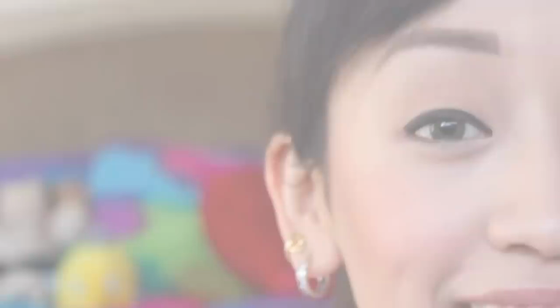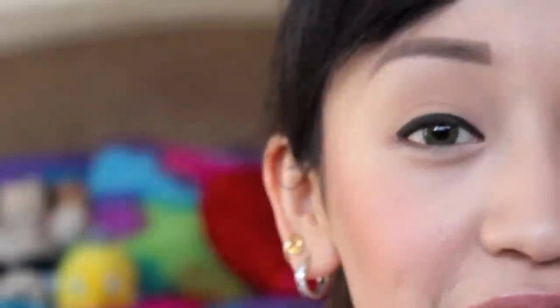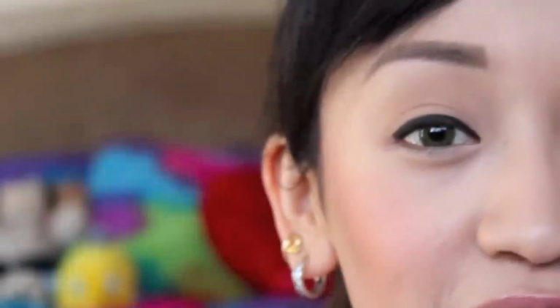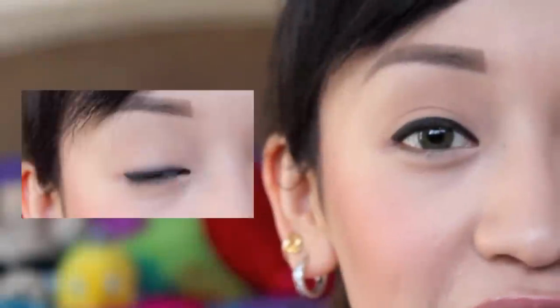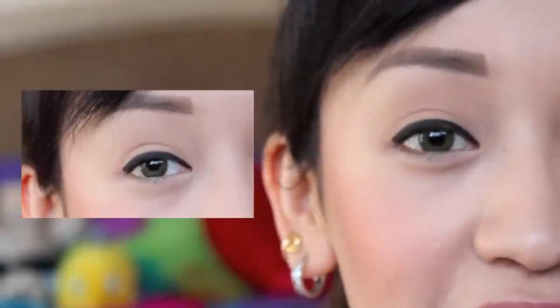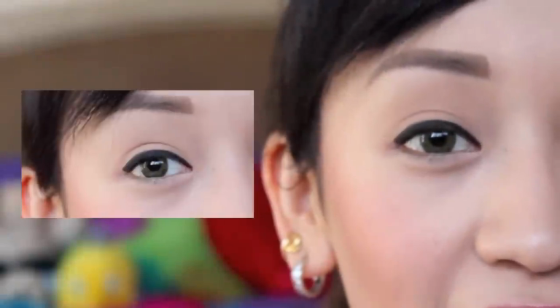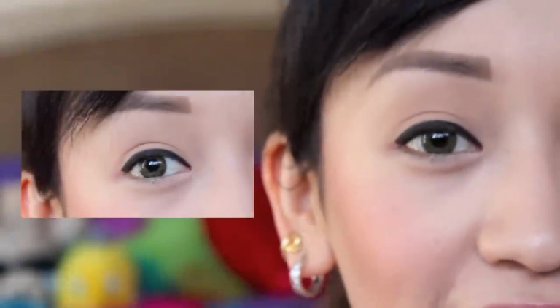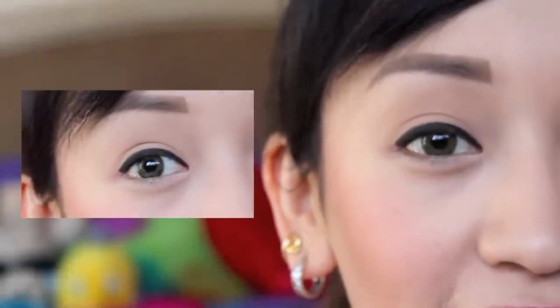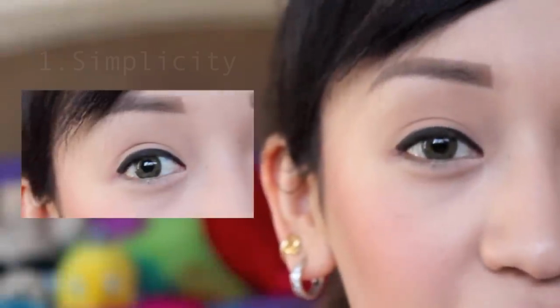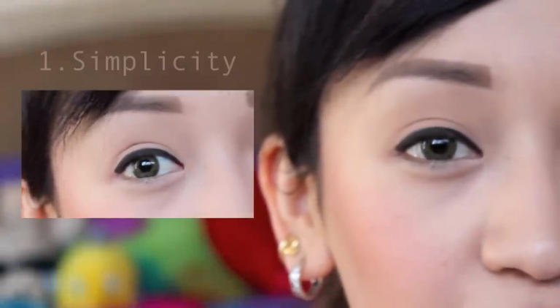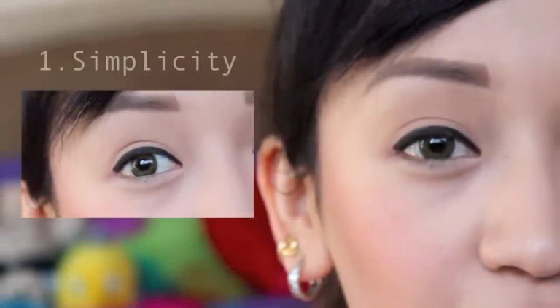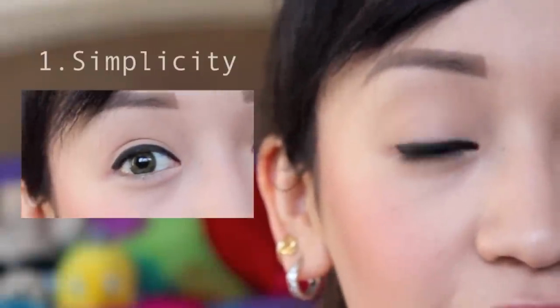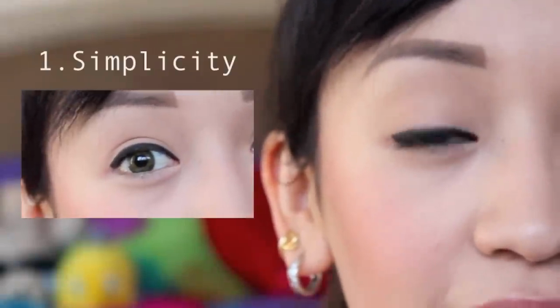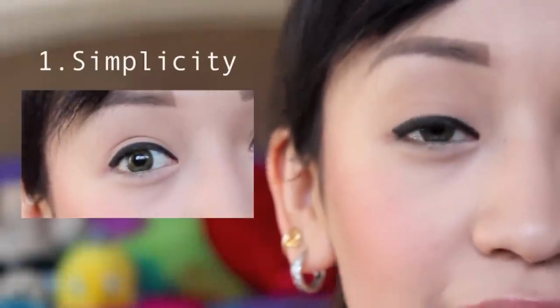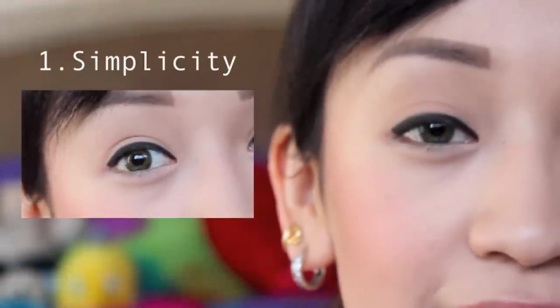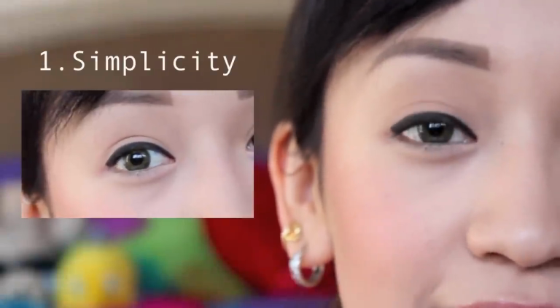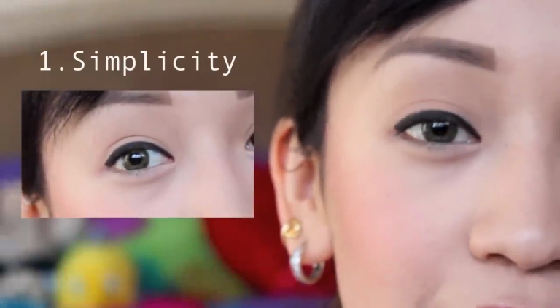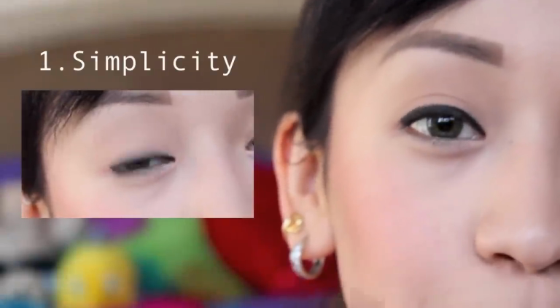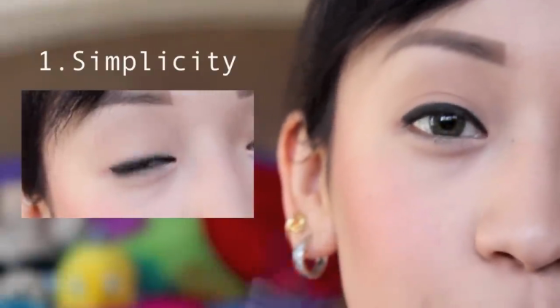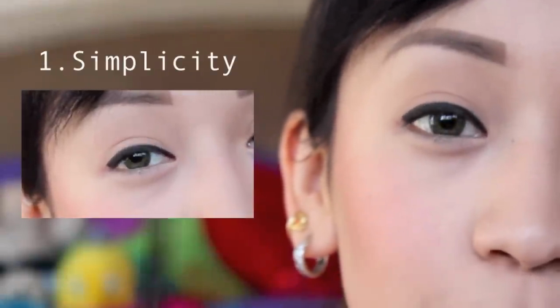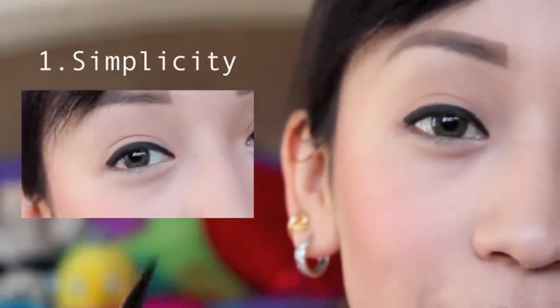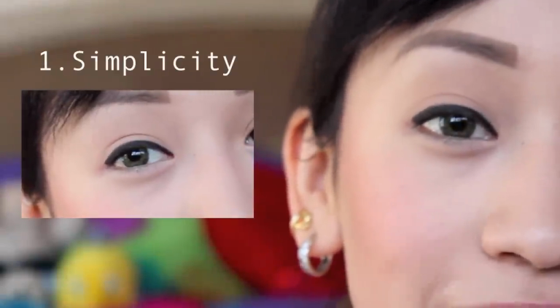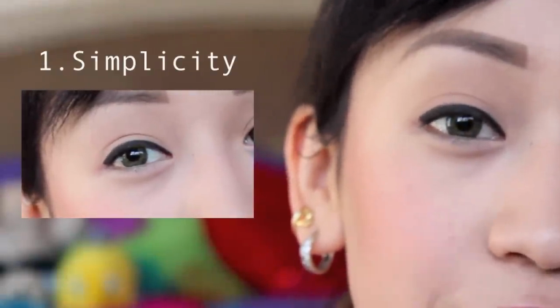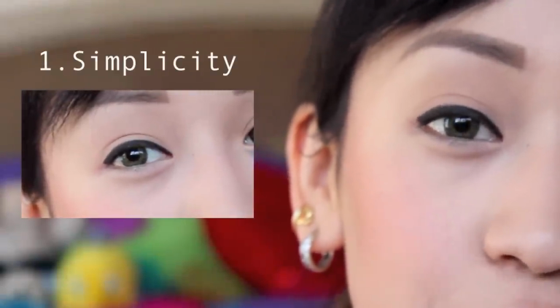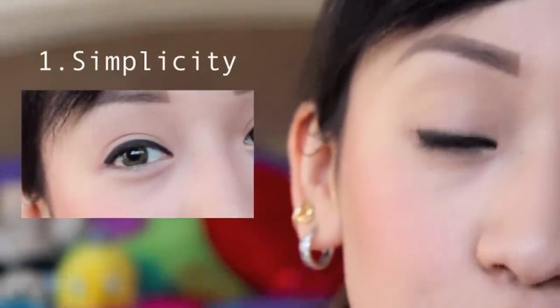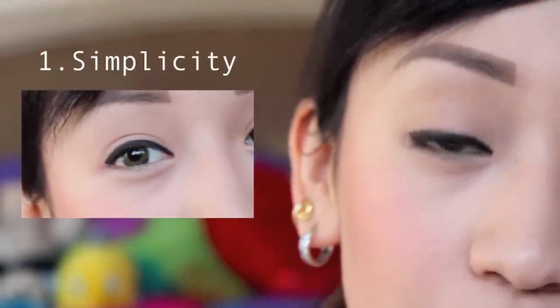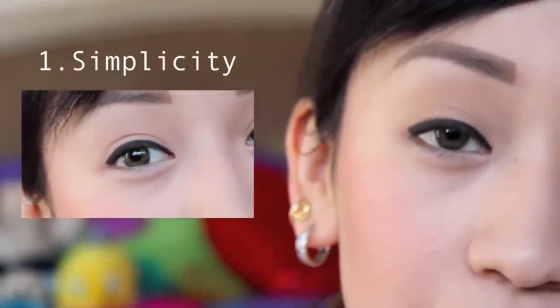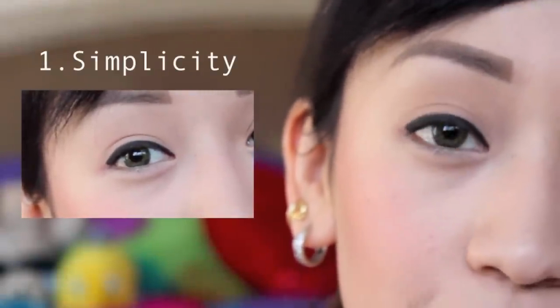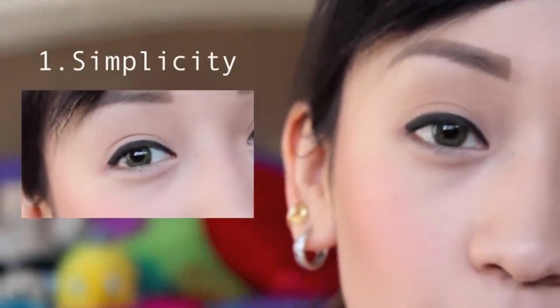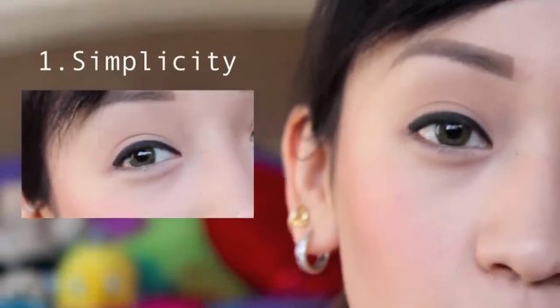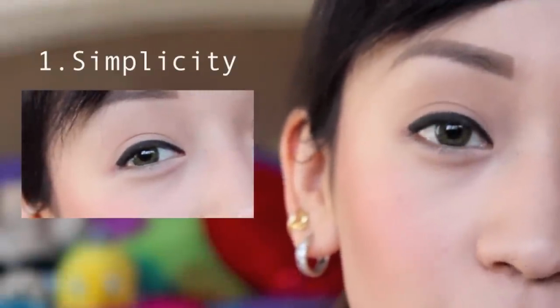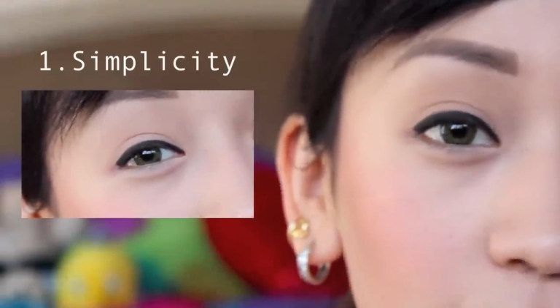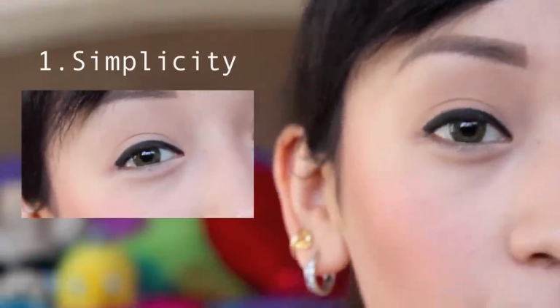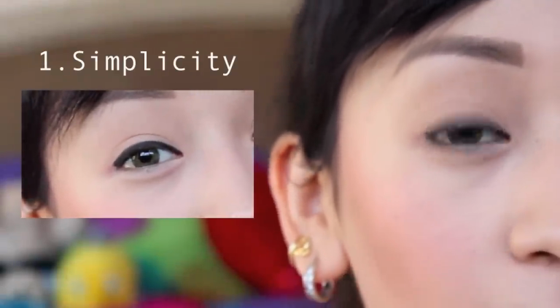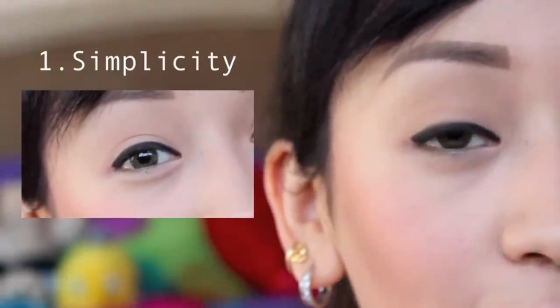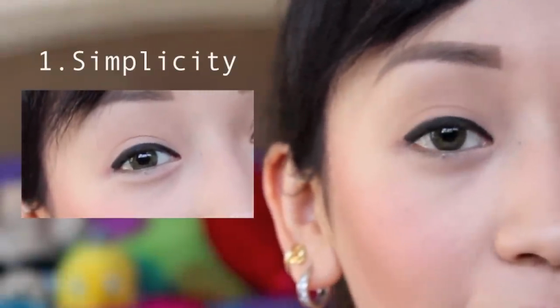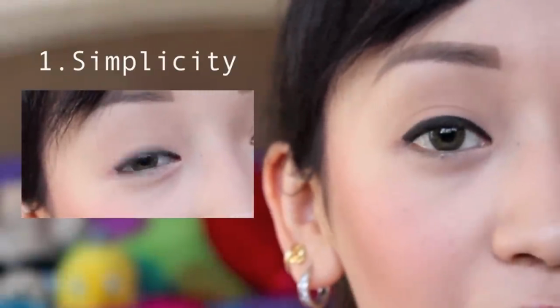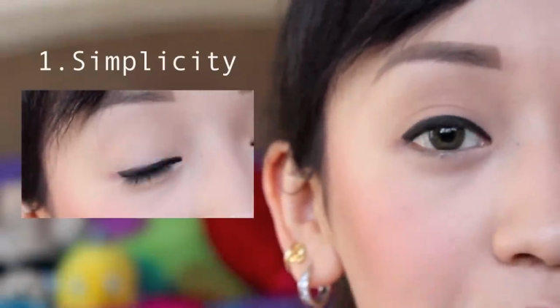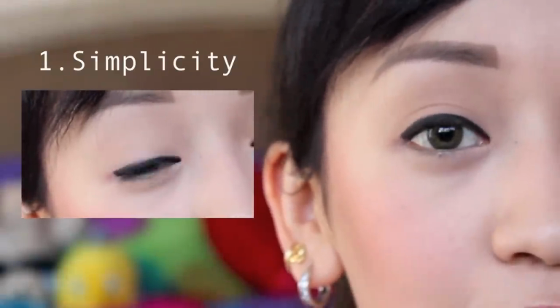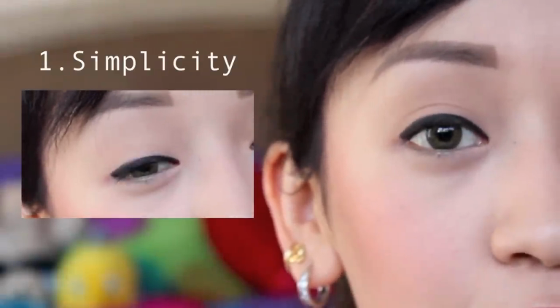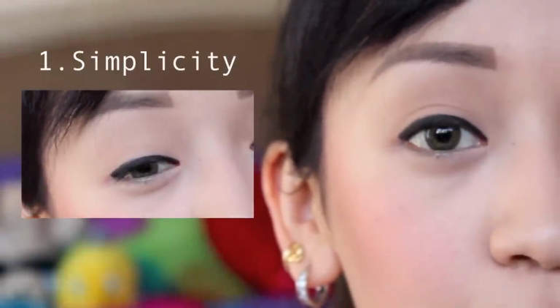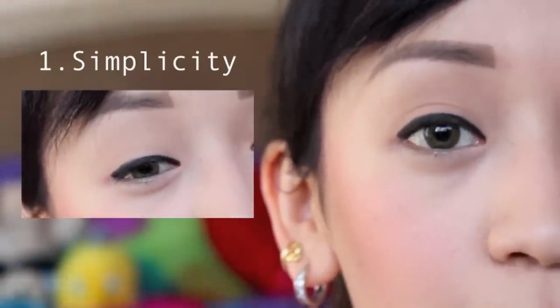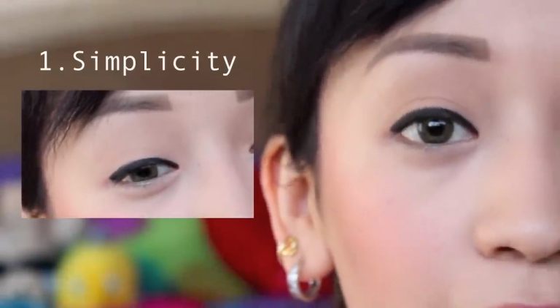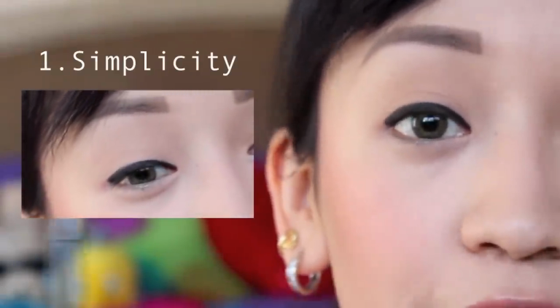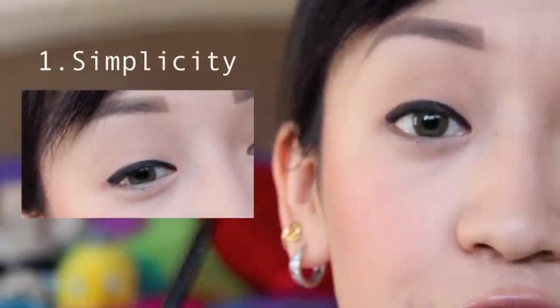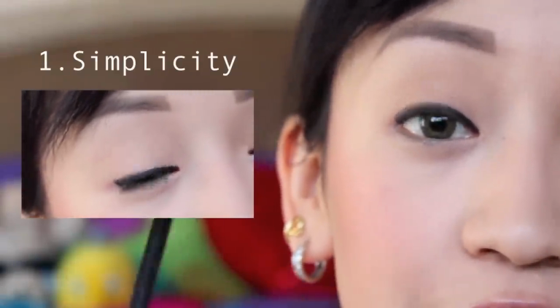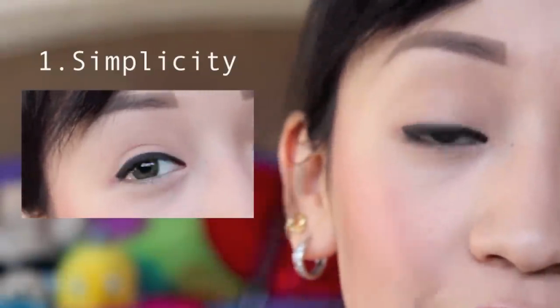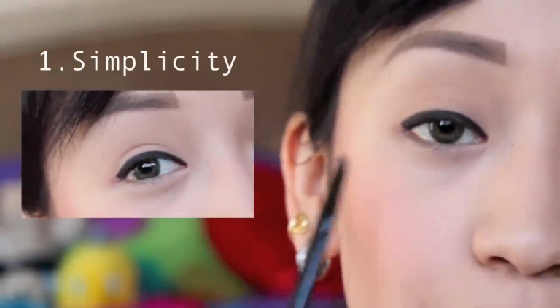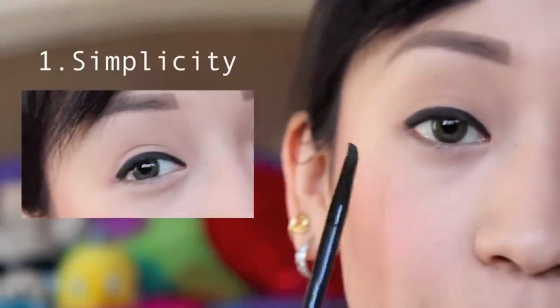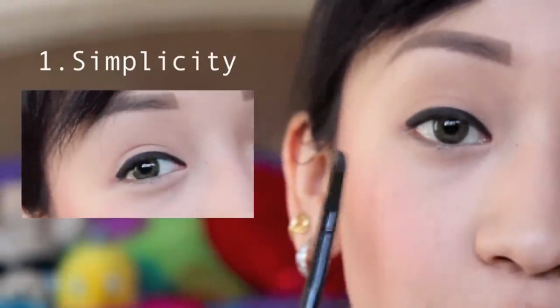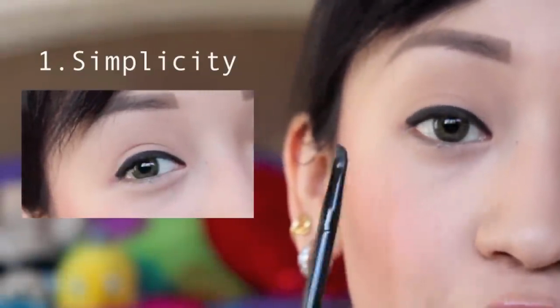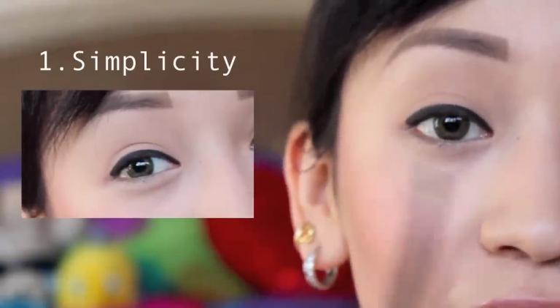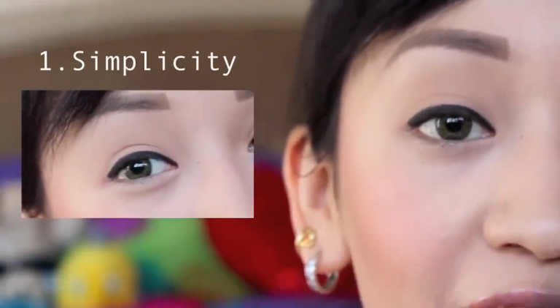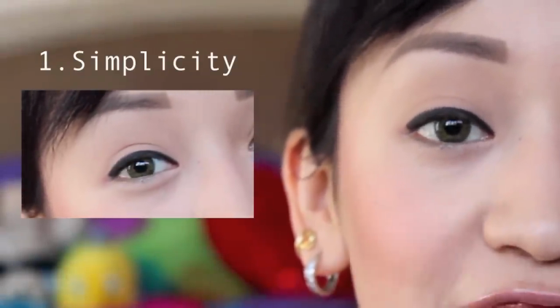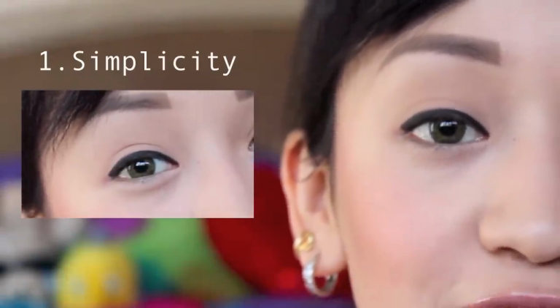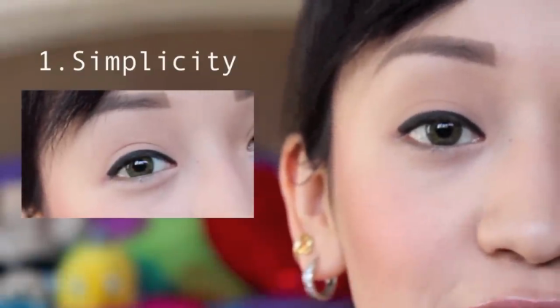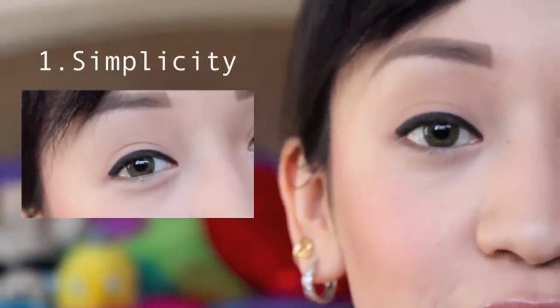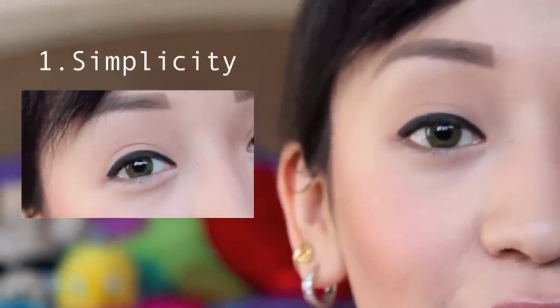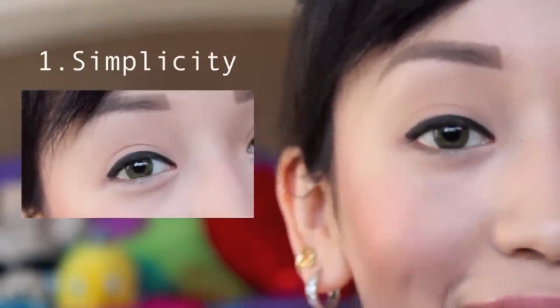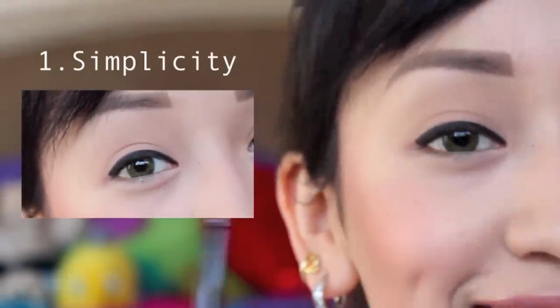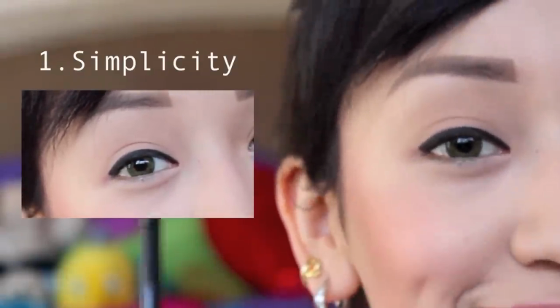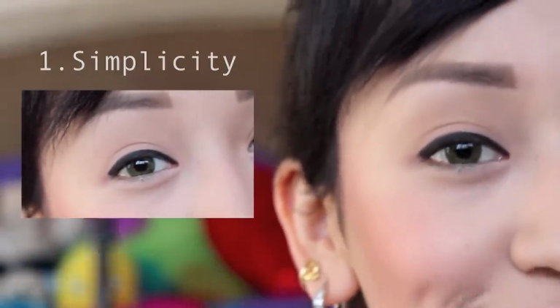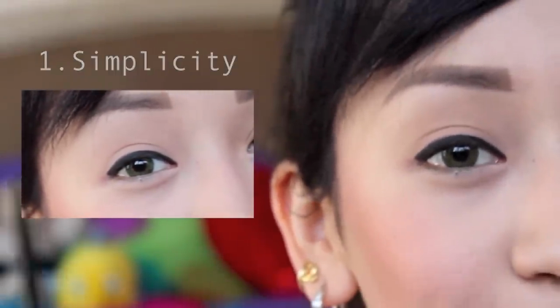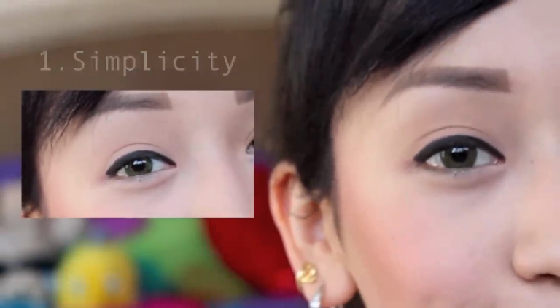This first eyeliner look is simple and straightforward. All you have to do is shape your natural eye shape.